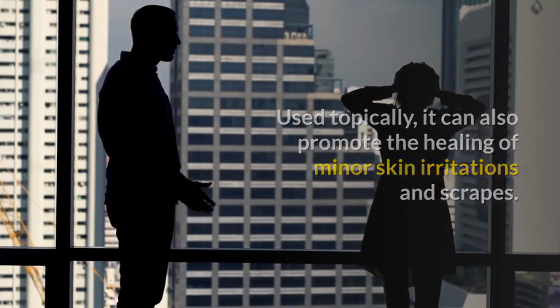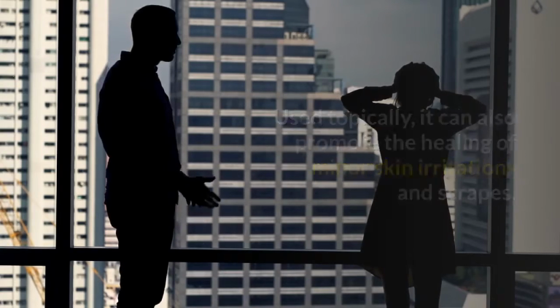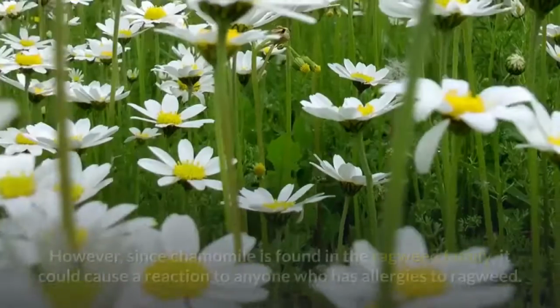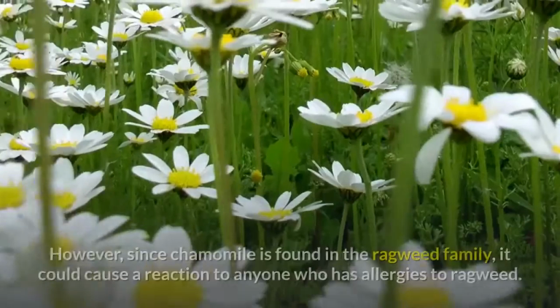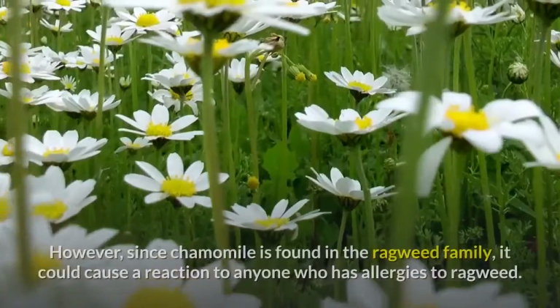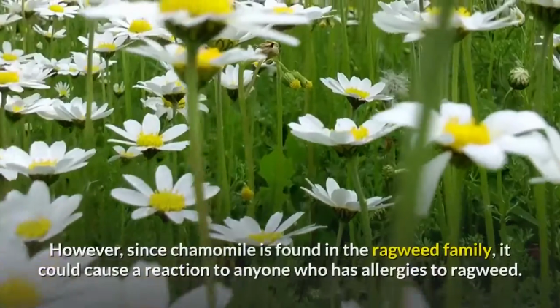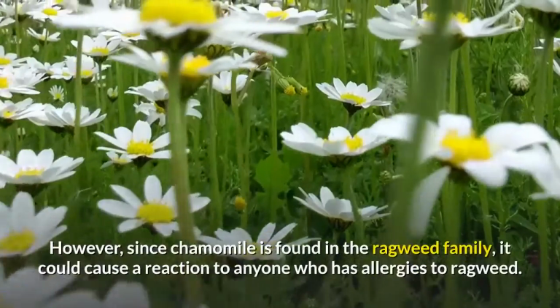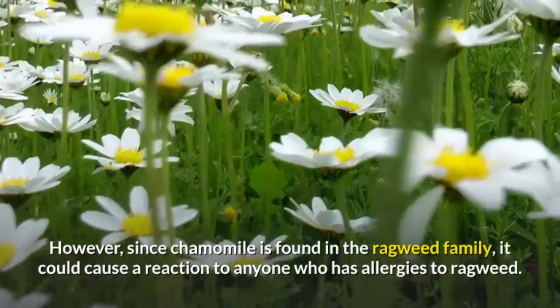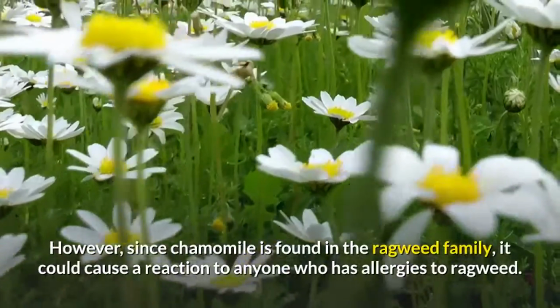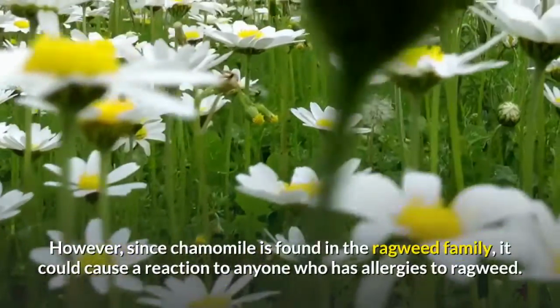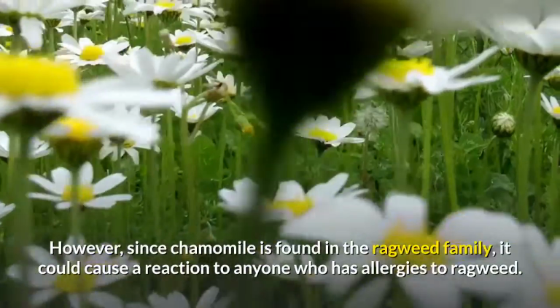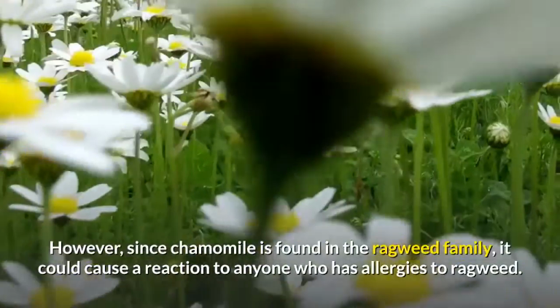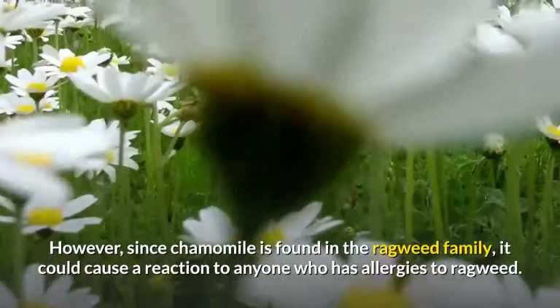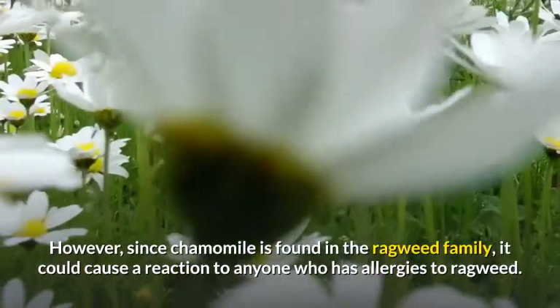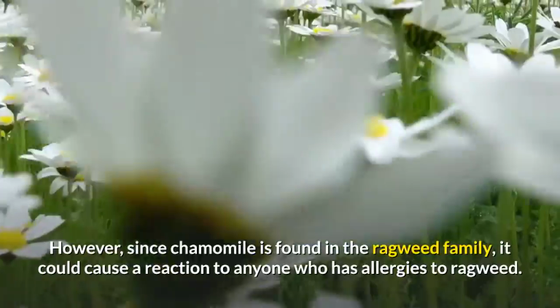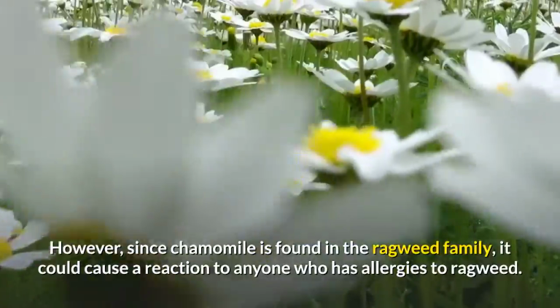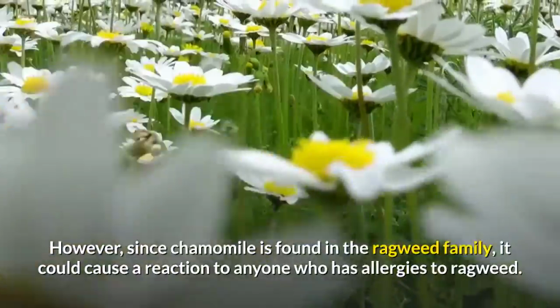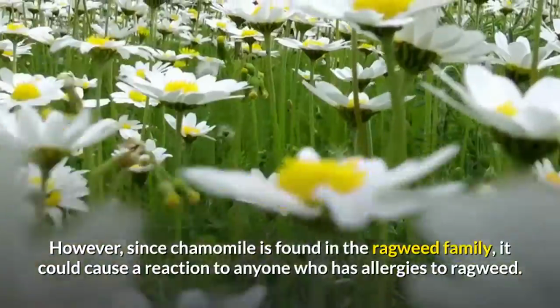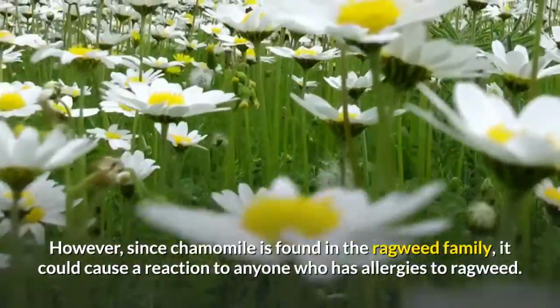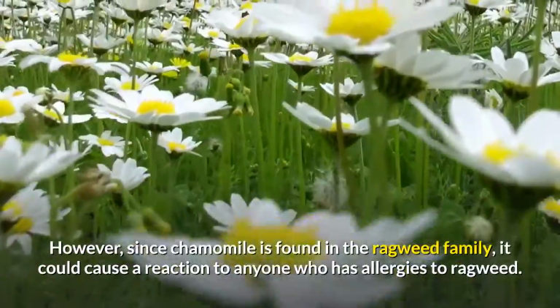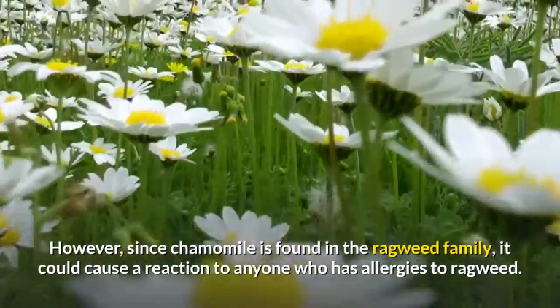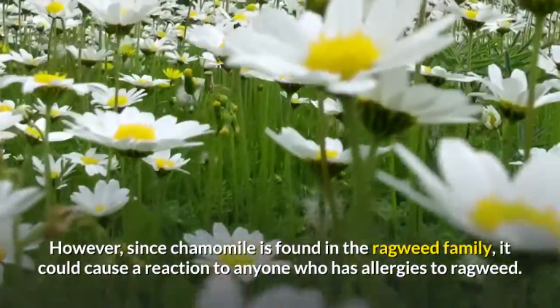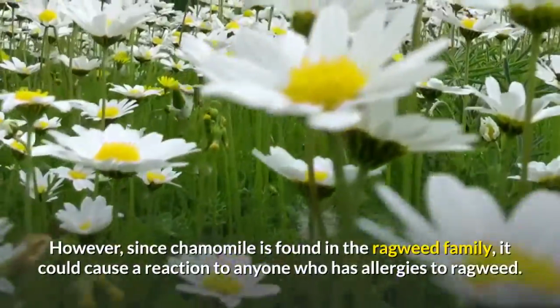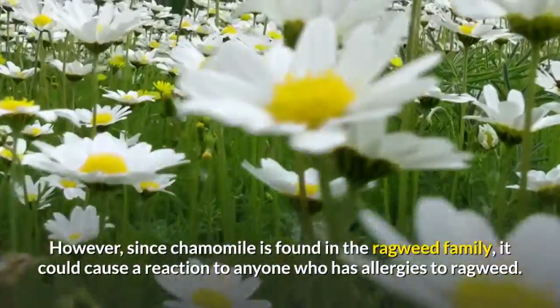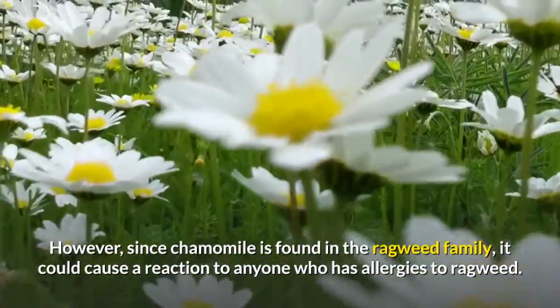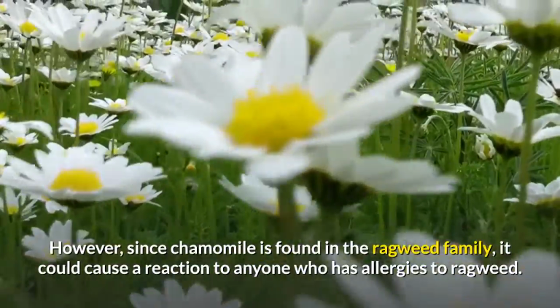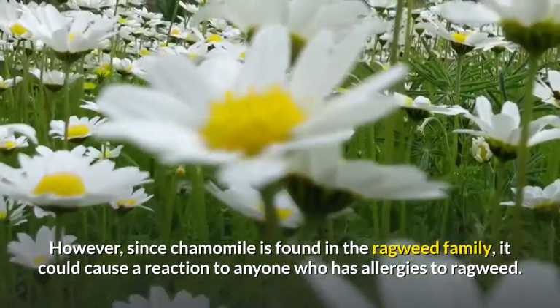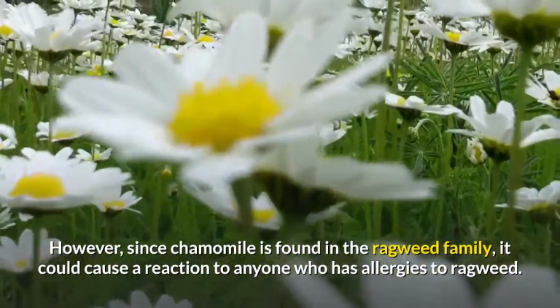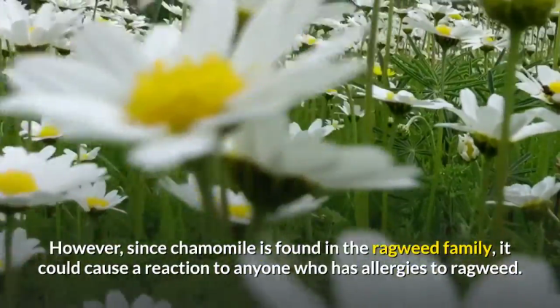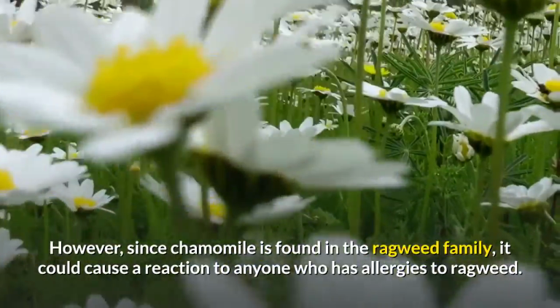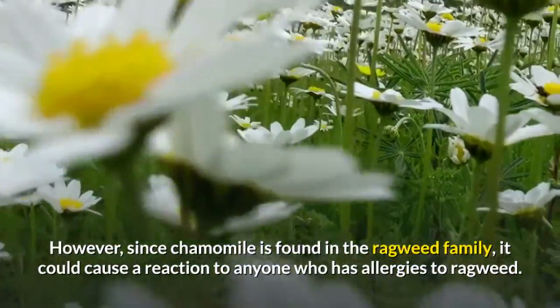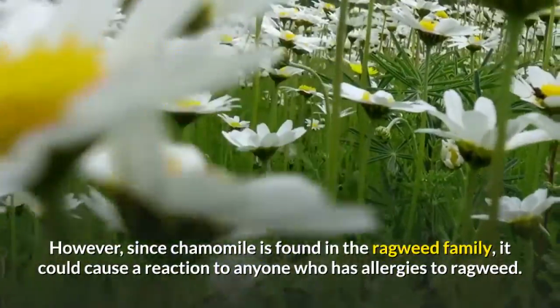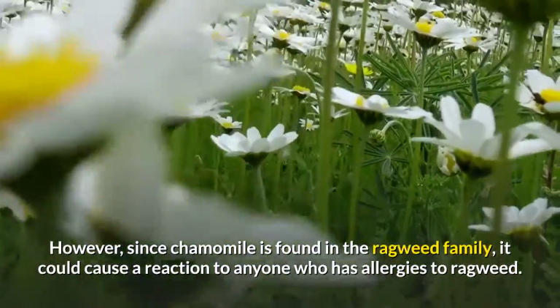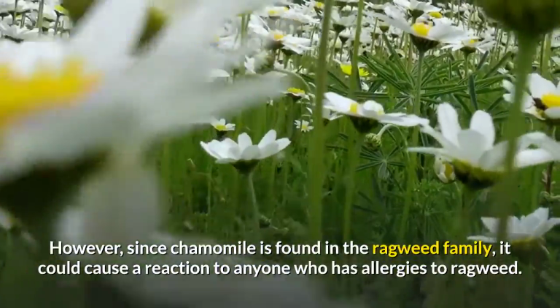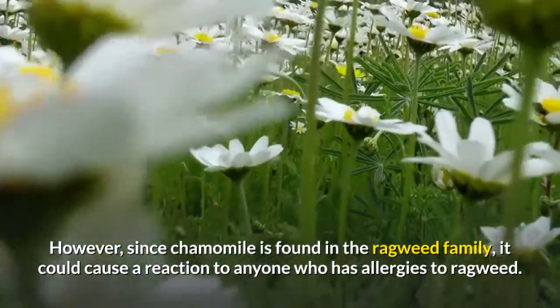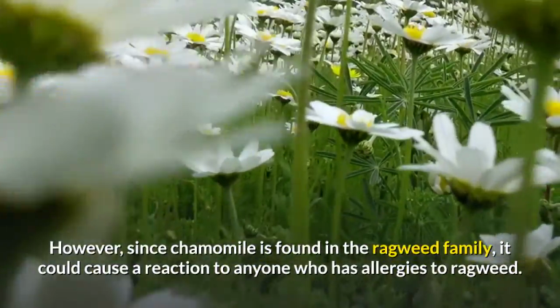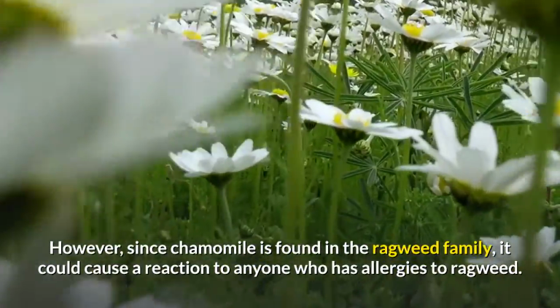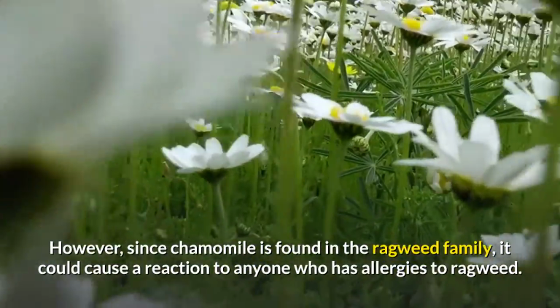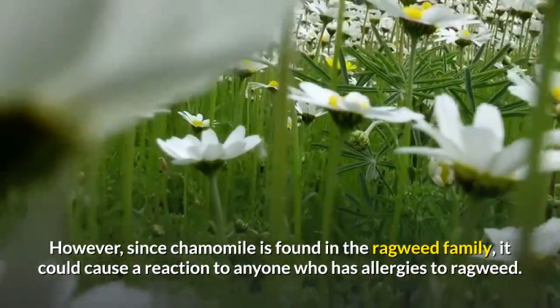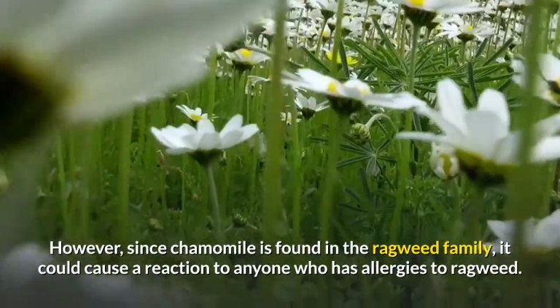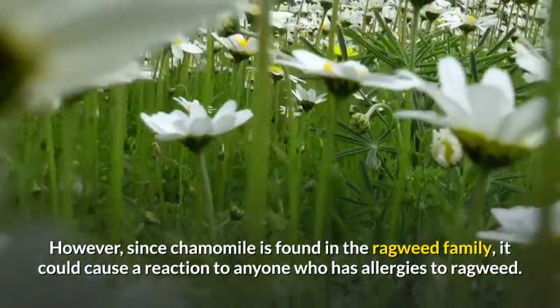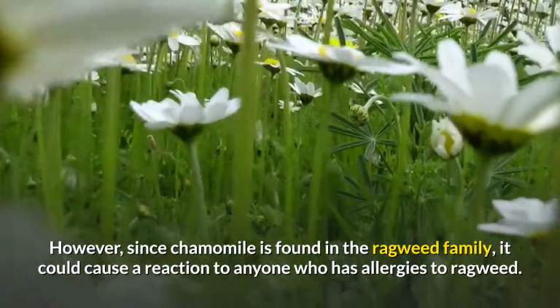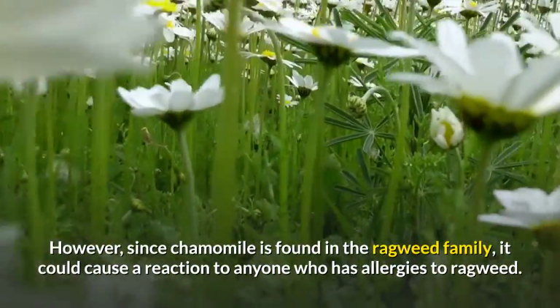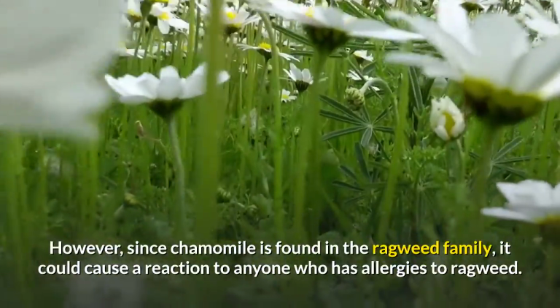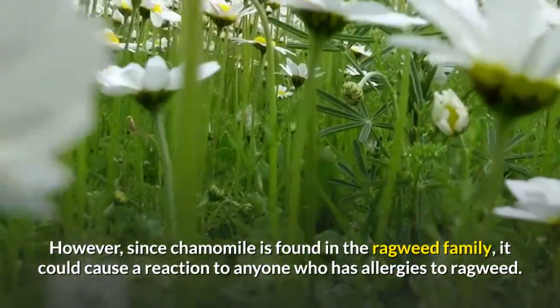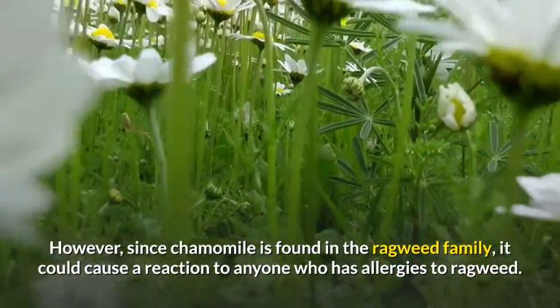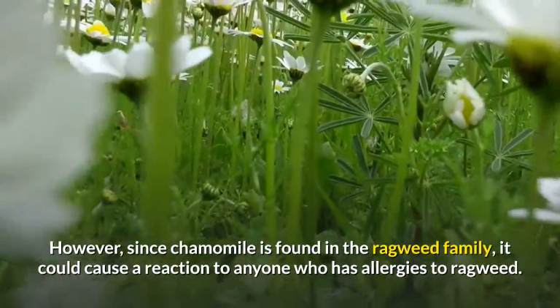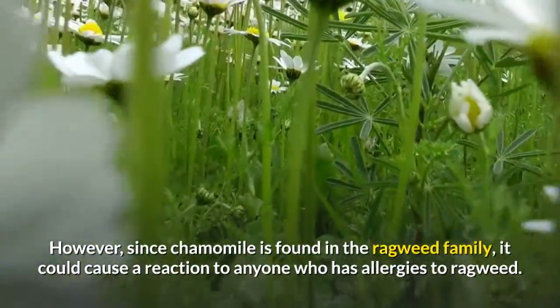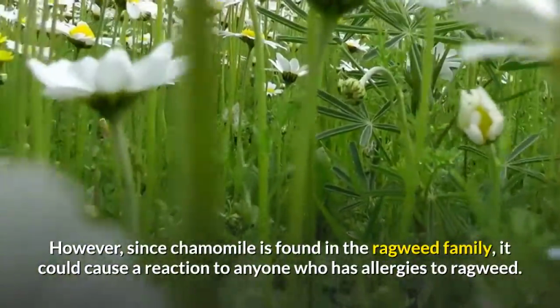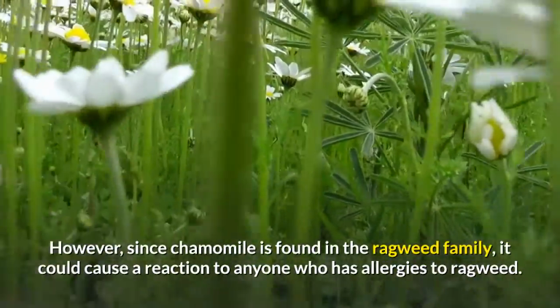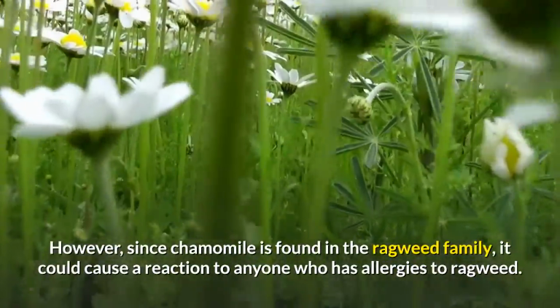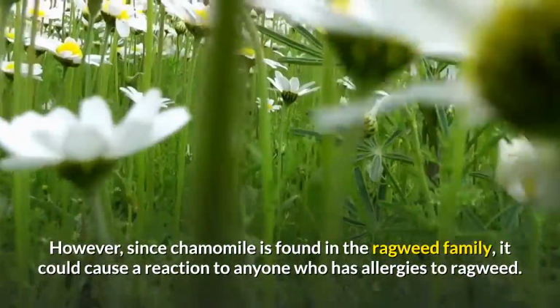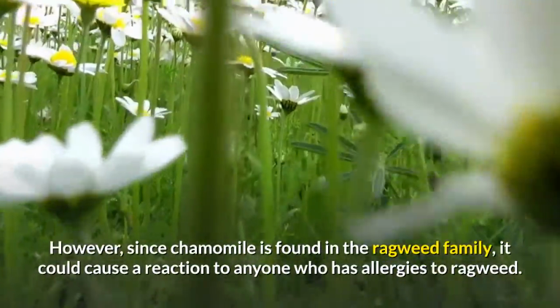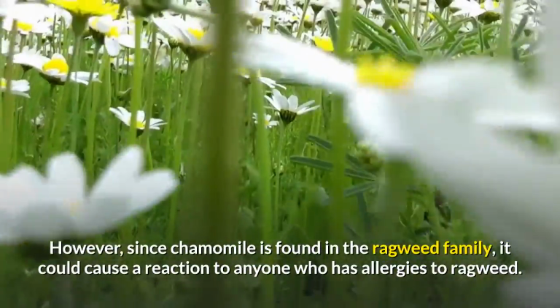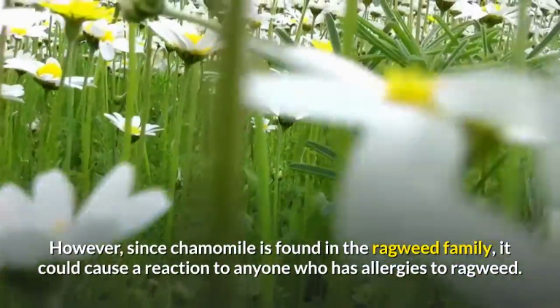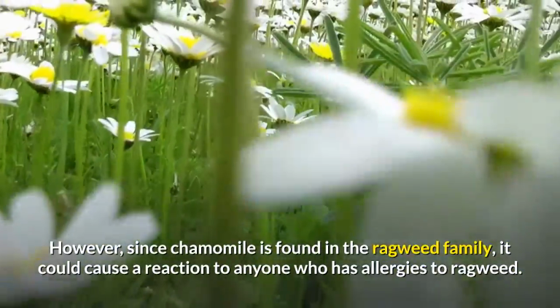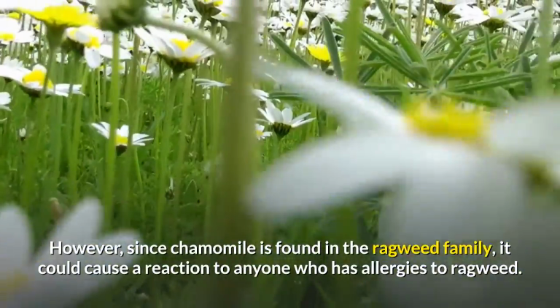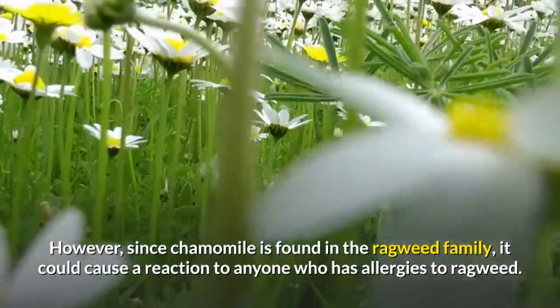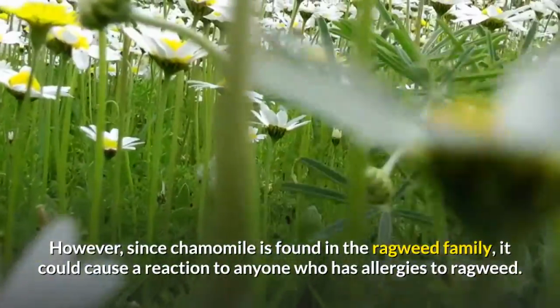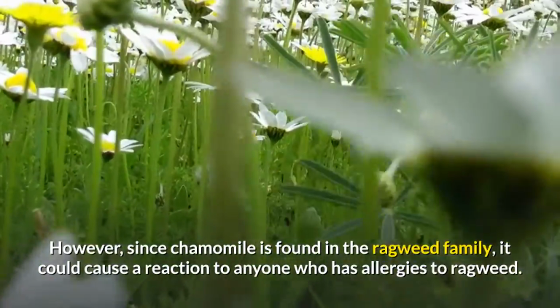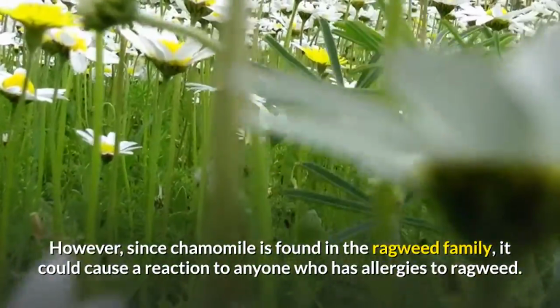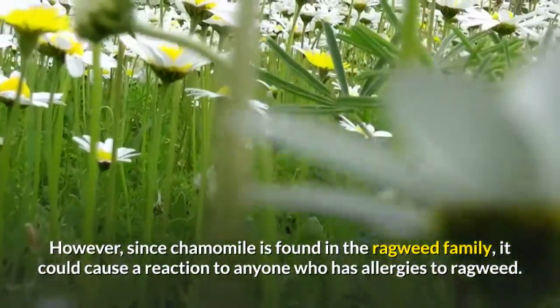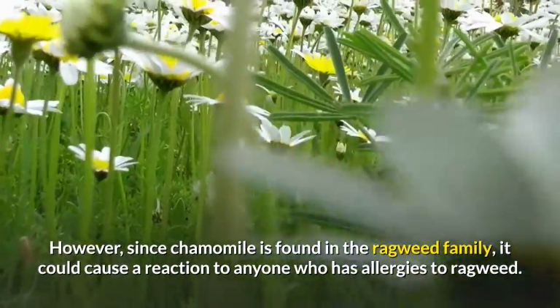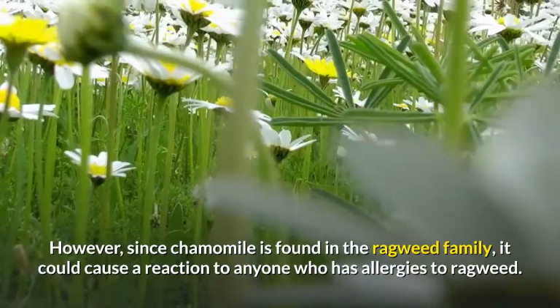However, since chamomile is found in the ragweed family, it could cause a reaction to anyone who has allergies to ragweed.